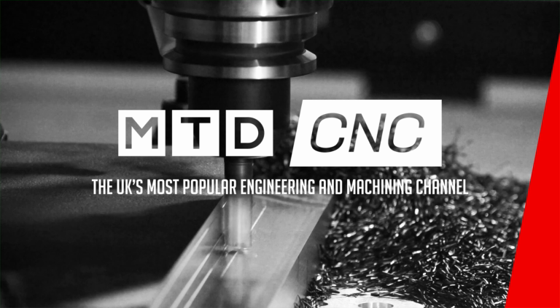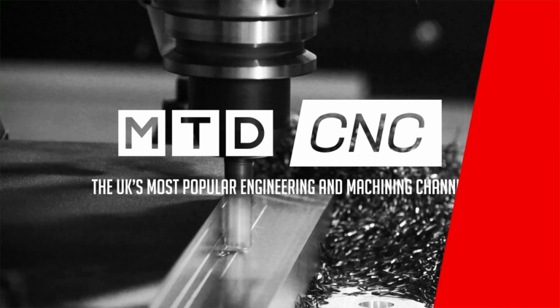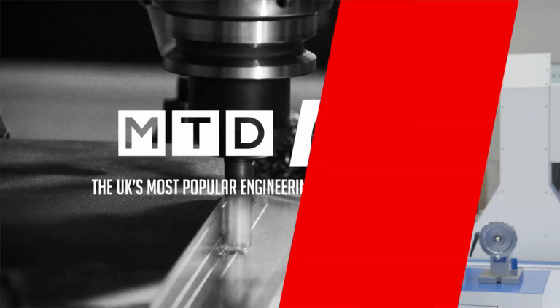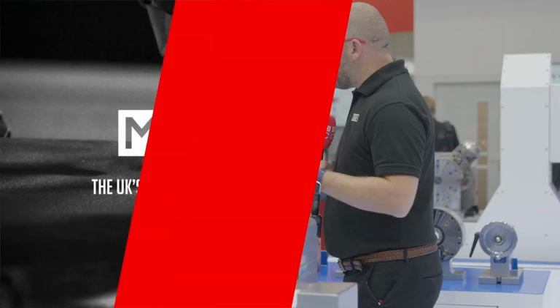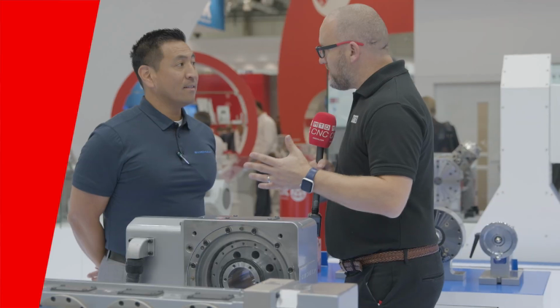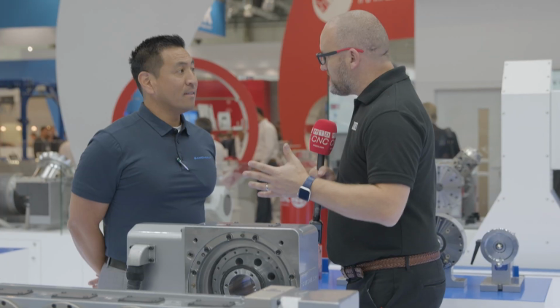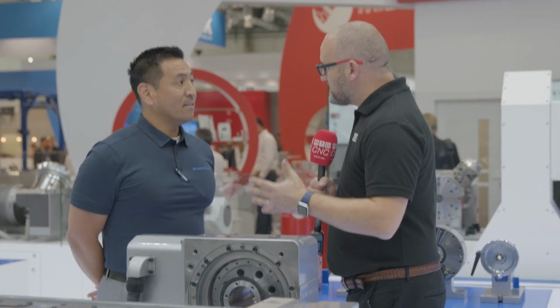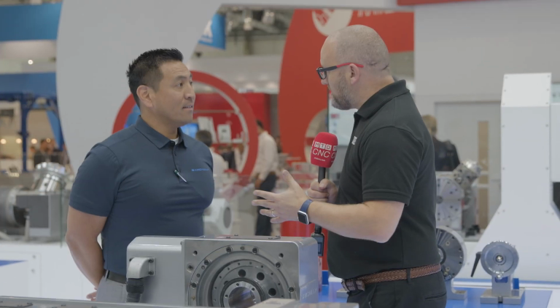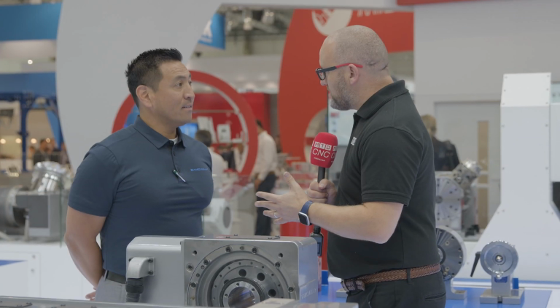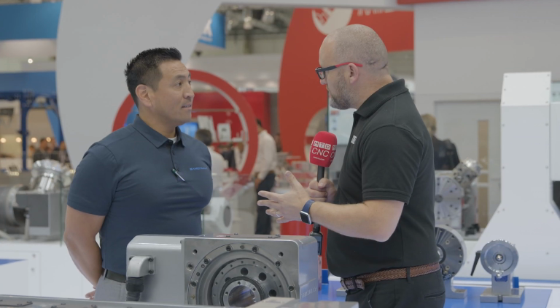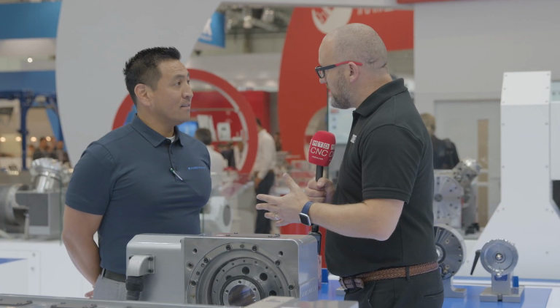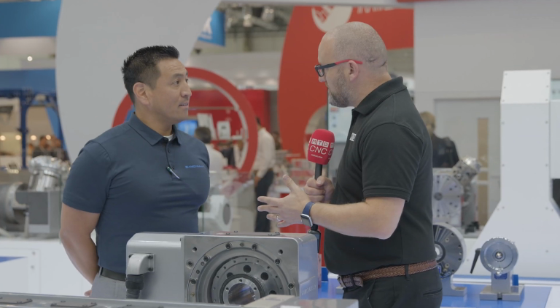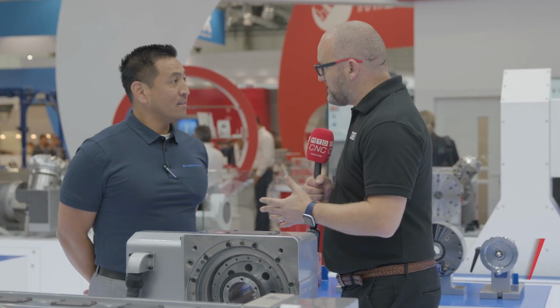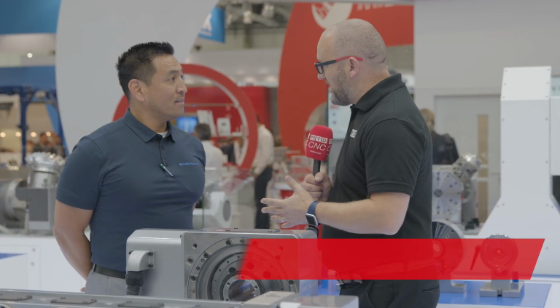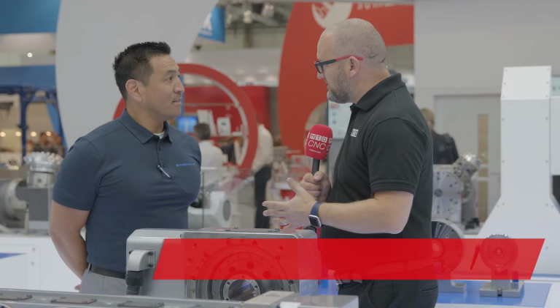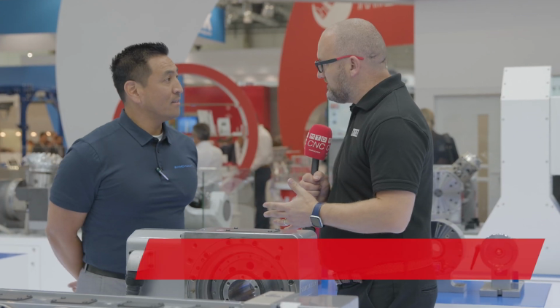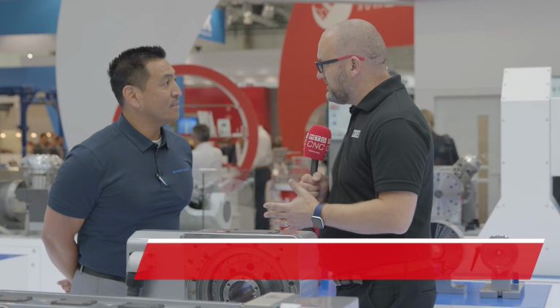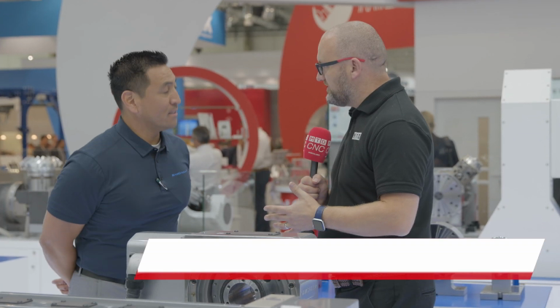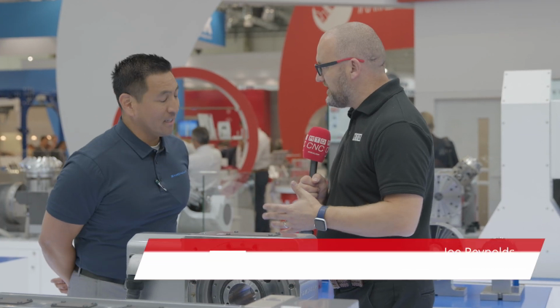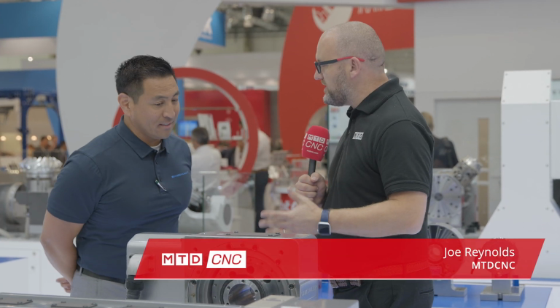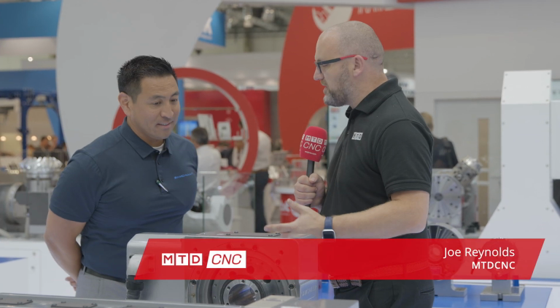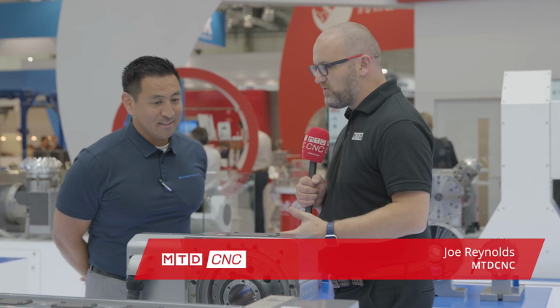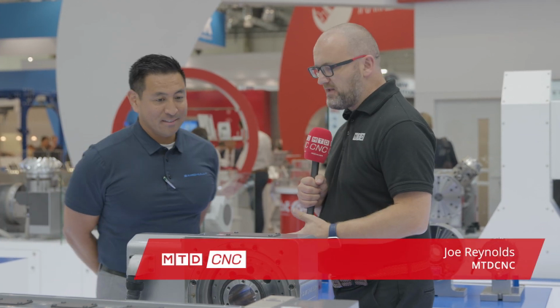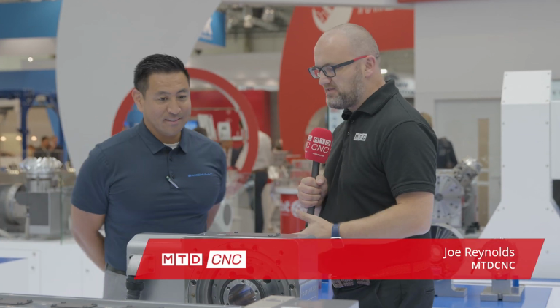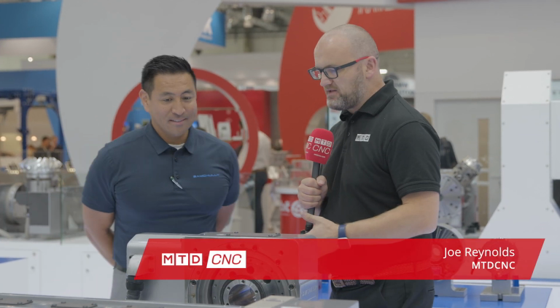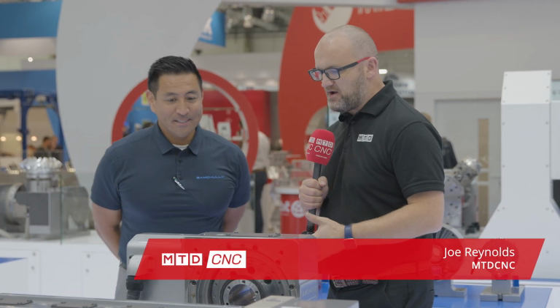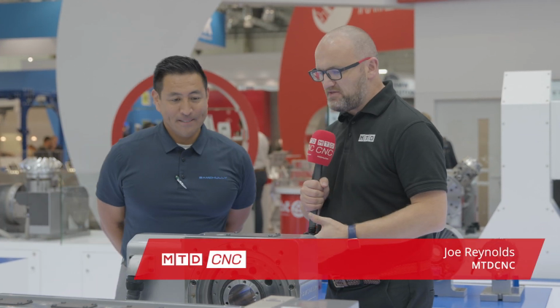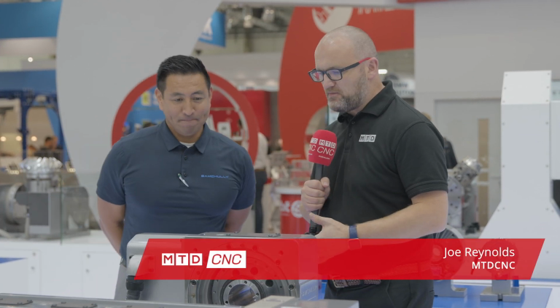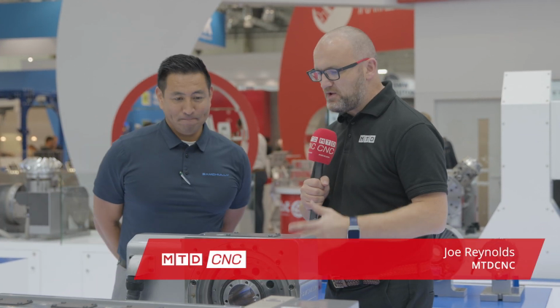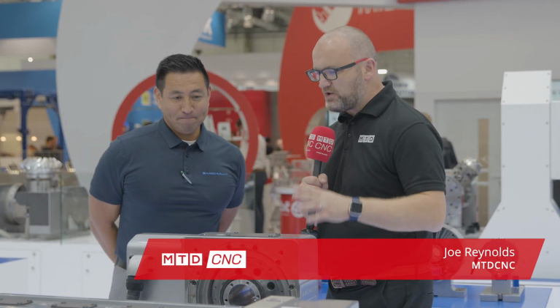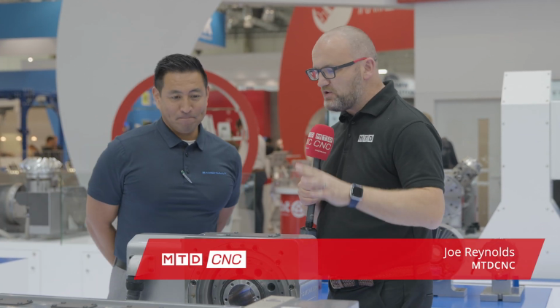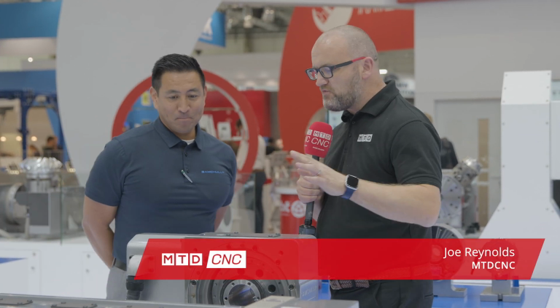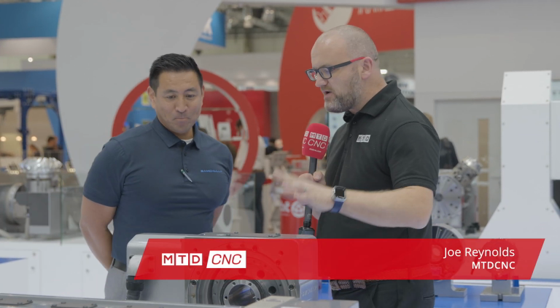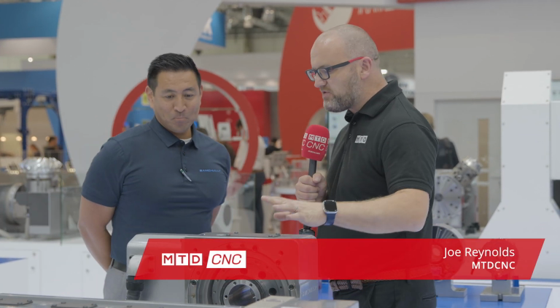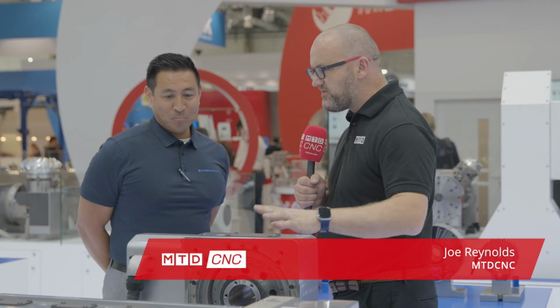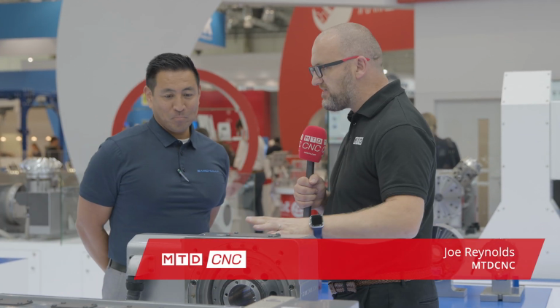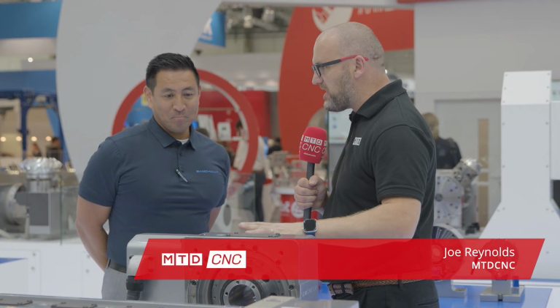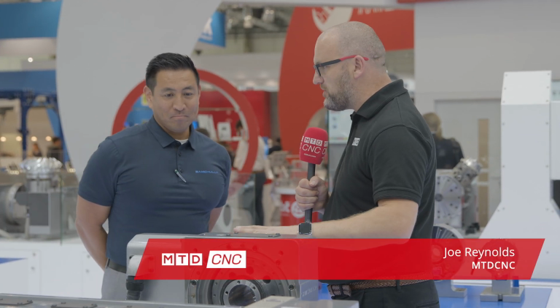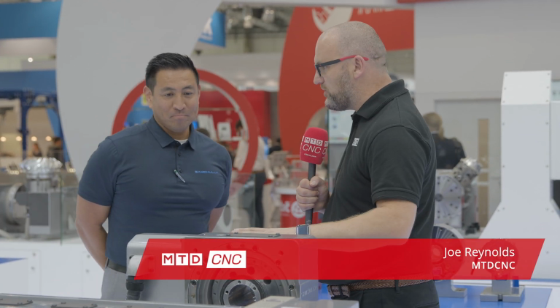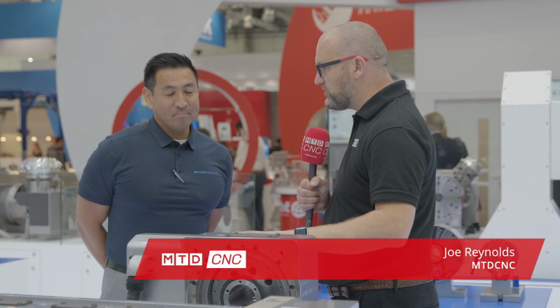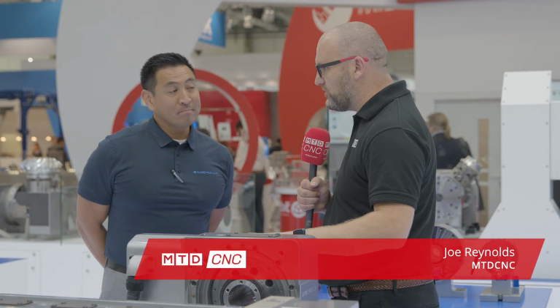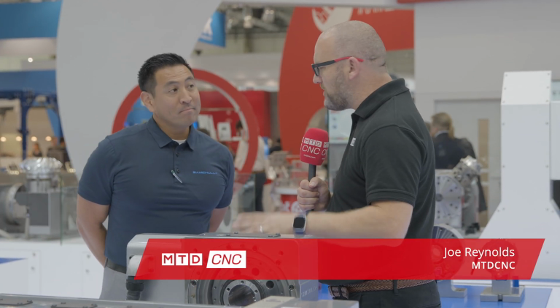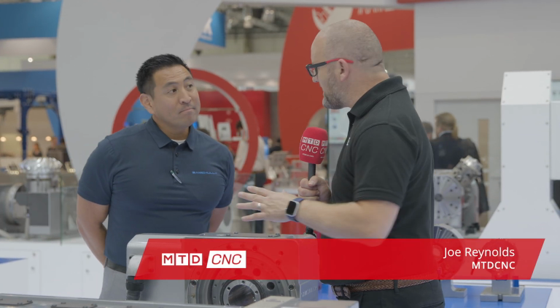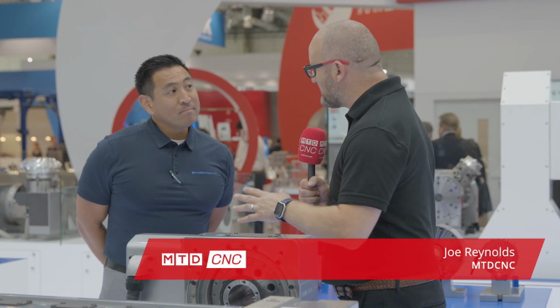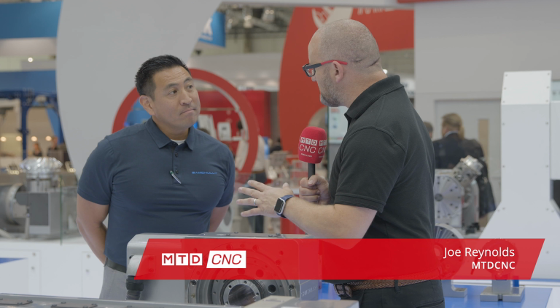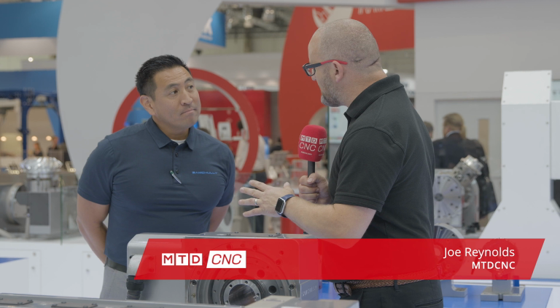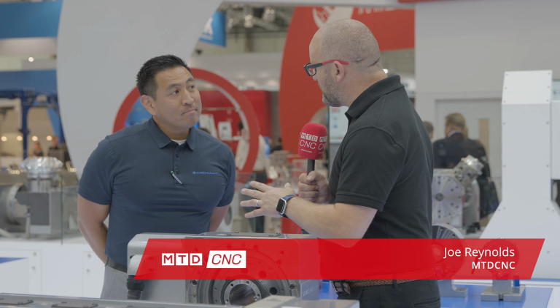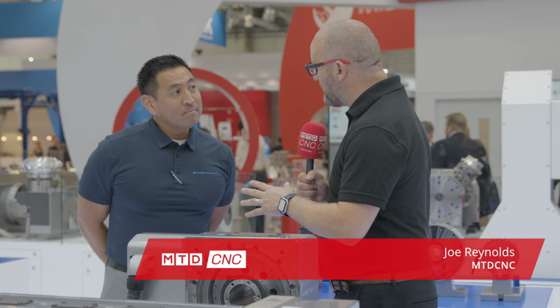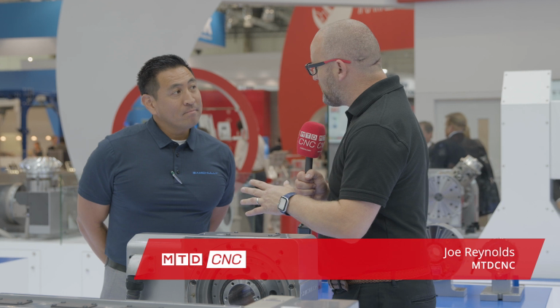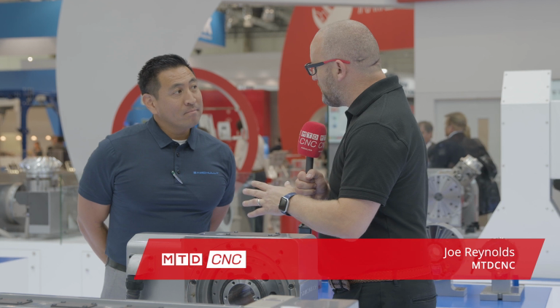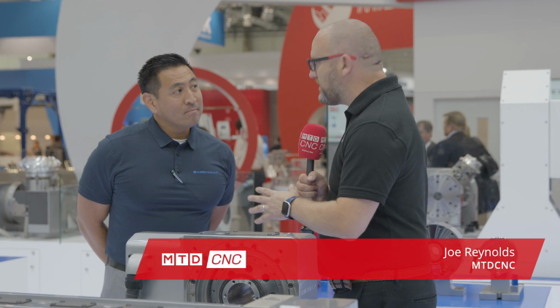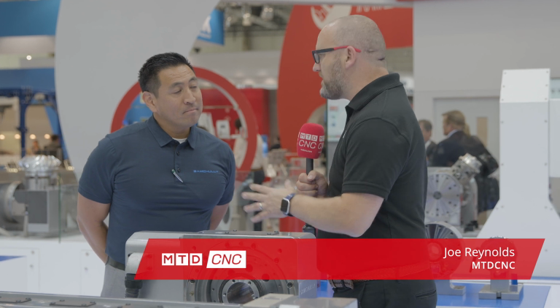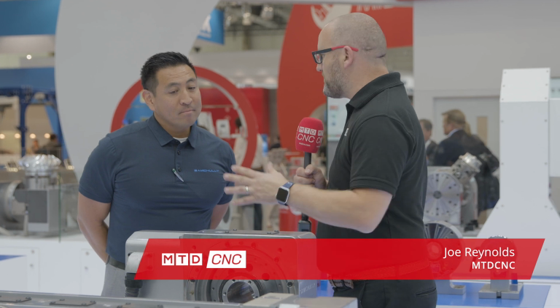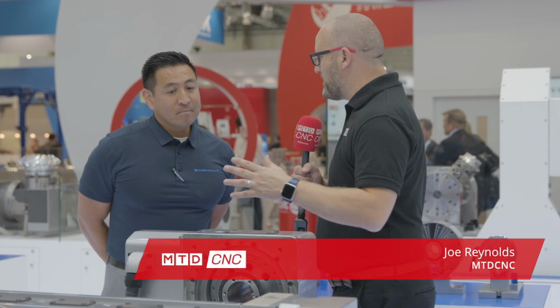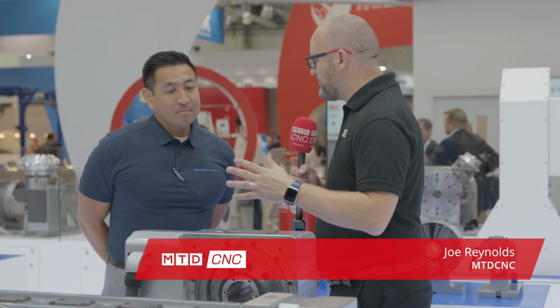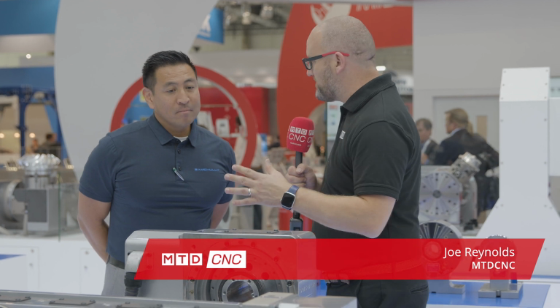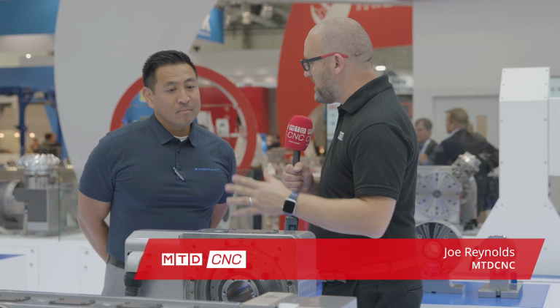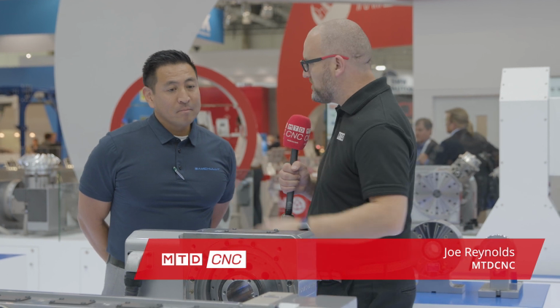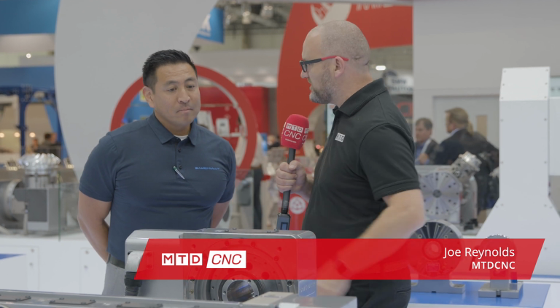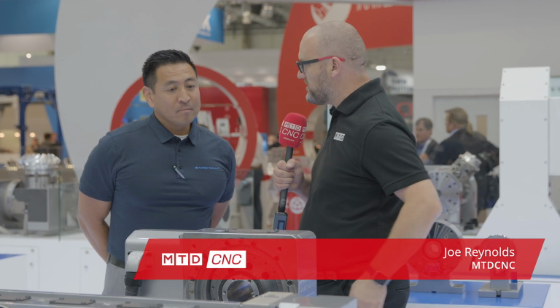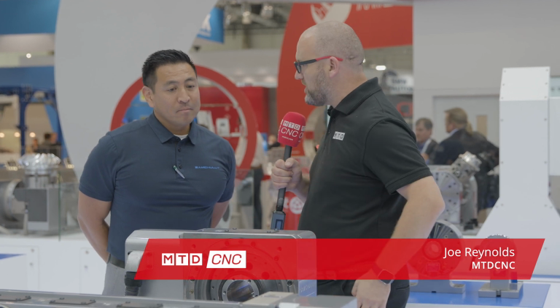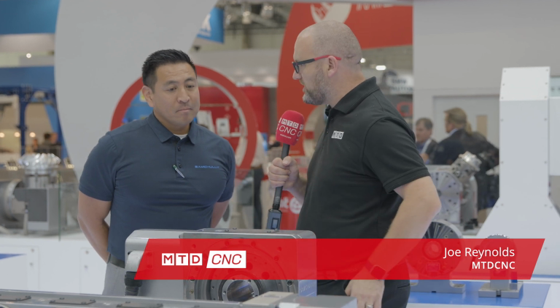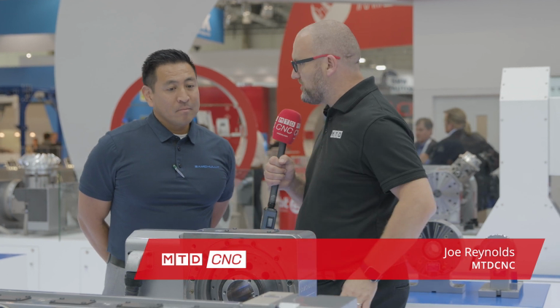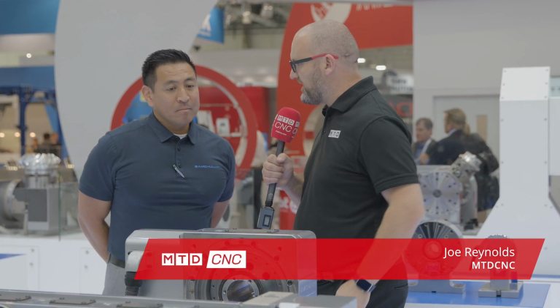So we're here on the Sam Culli stand at EMO 2019. We're looking at your rotary tables. What makes them different to all the other rotary tables in the marketplace?